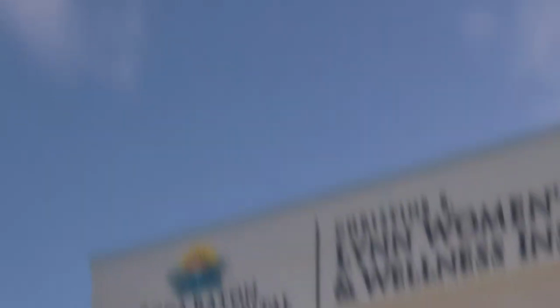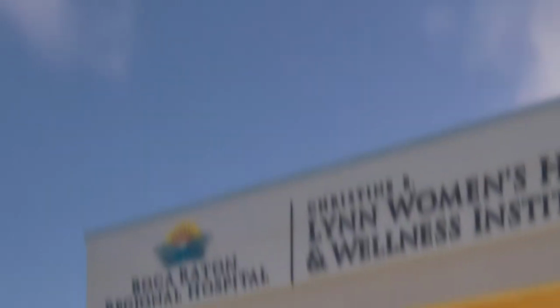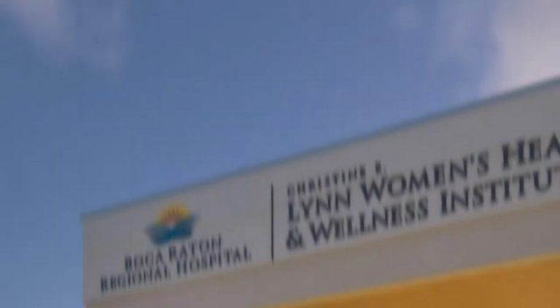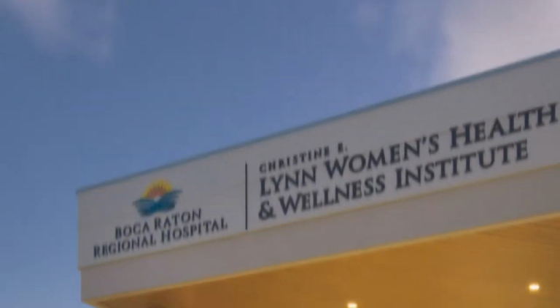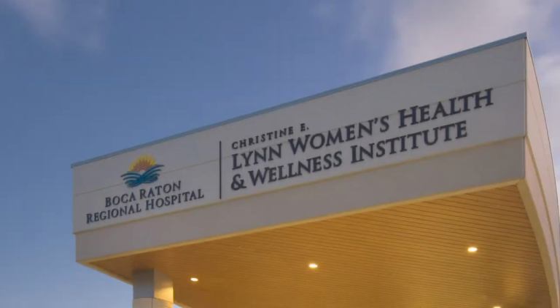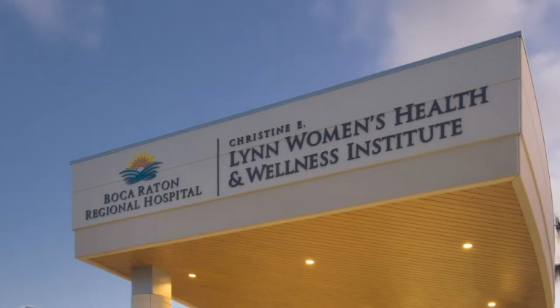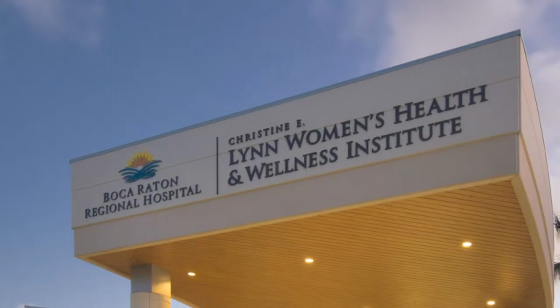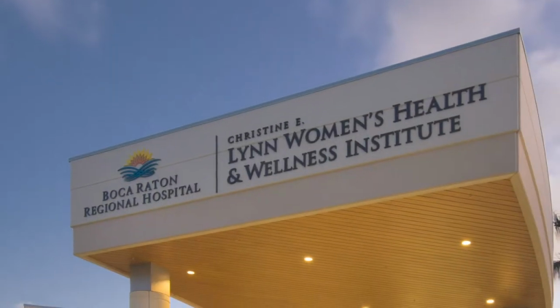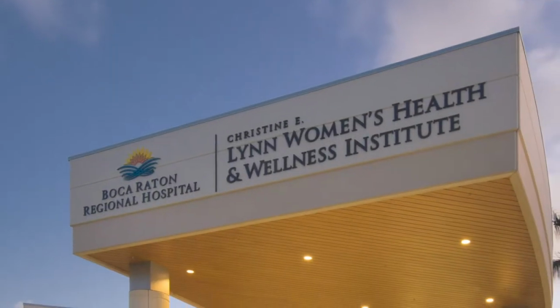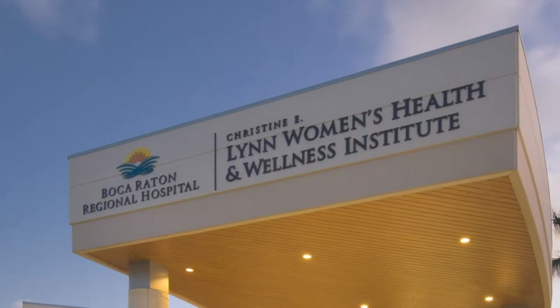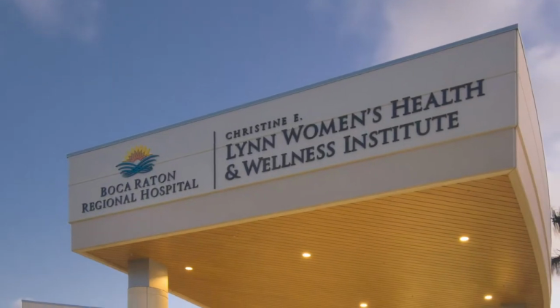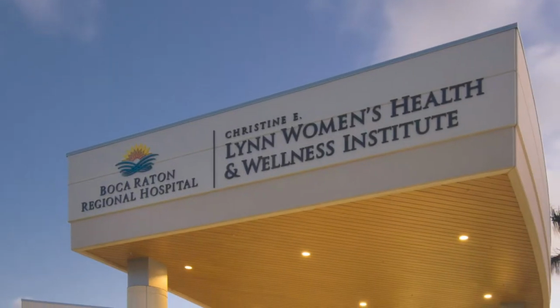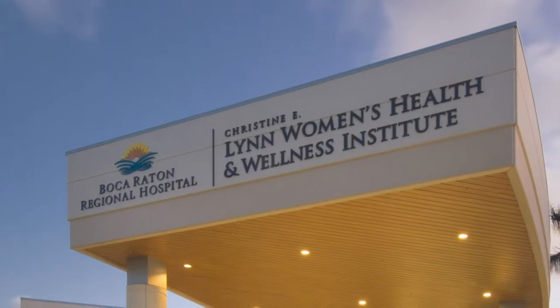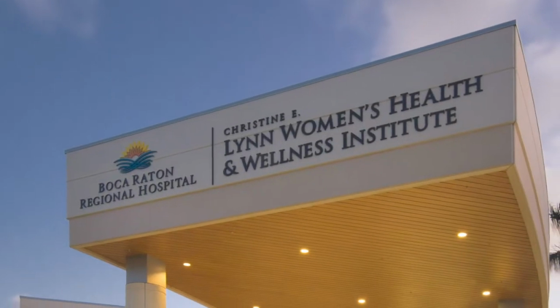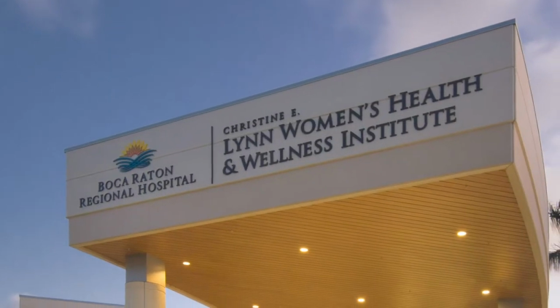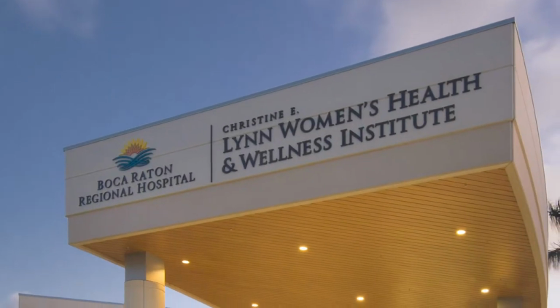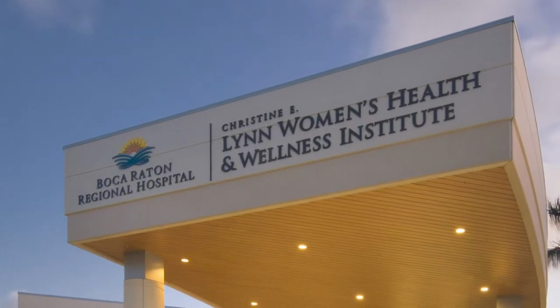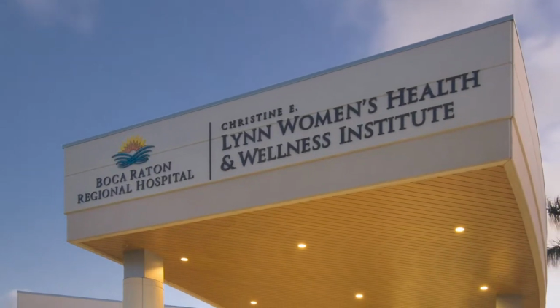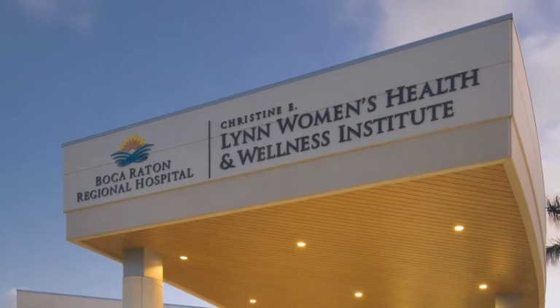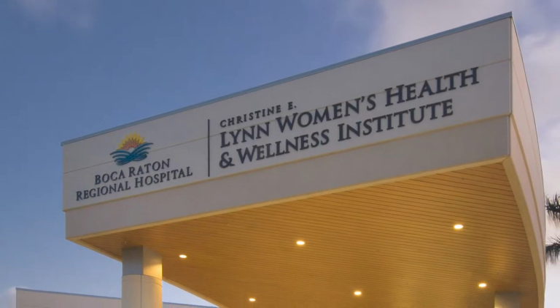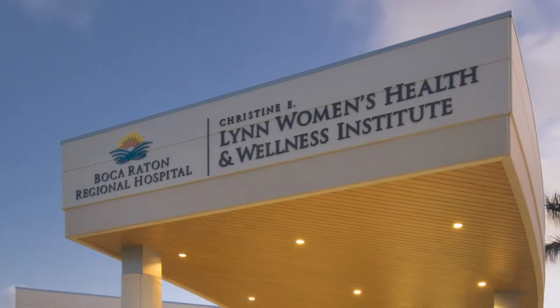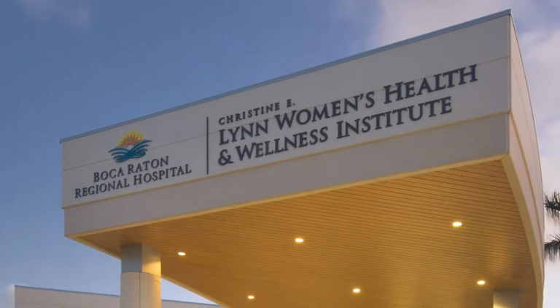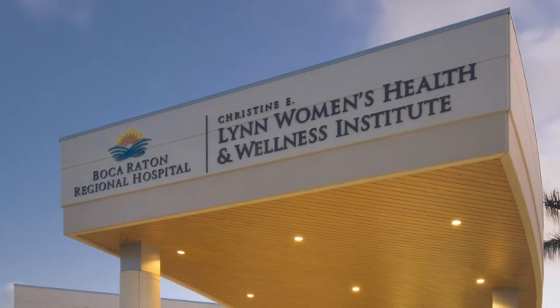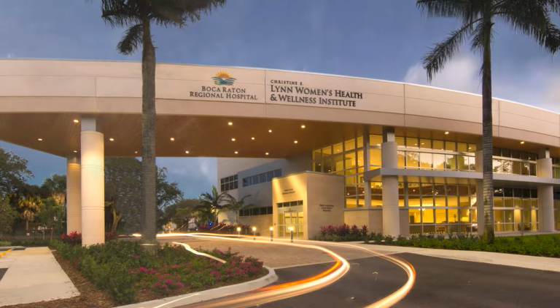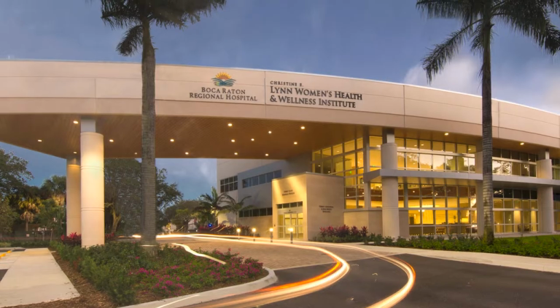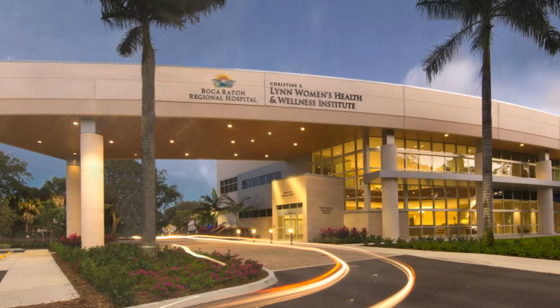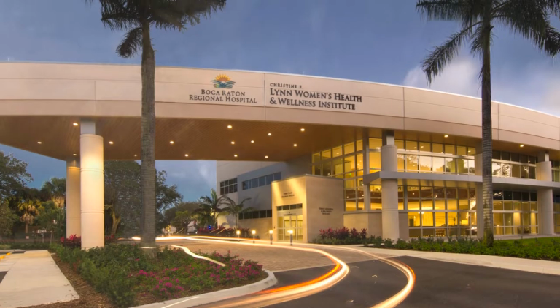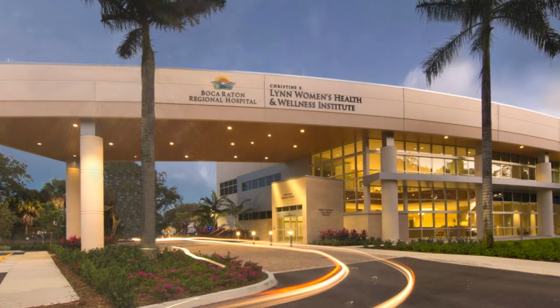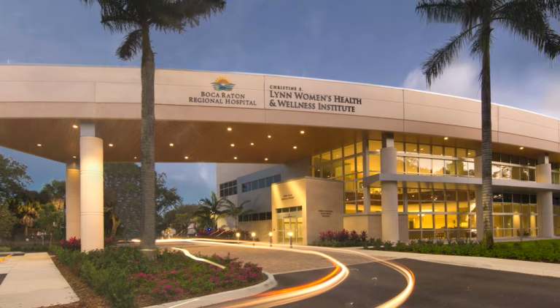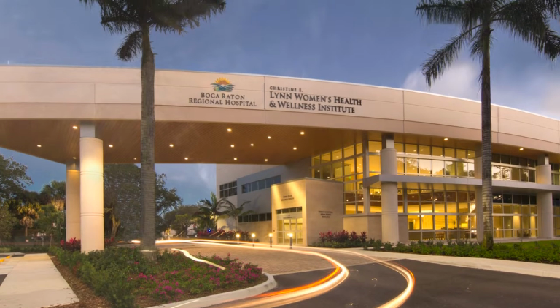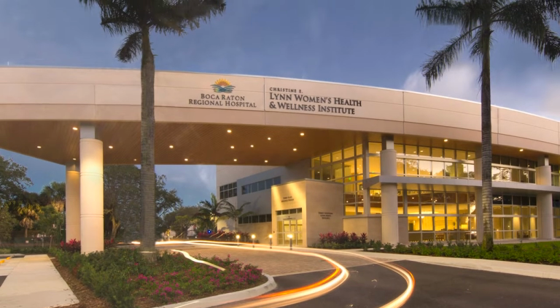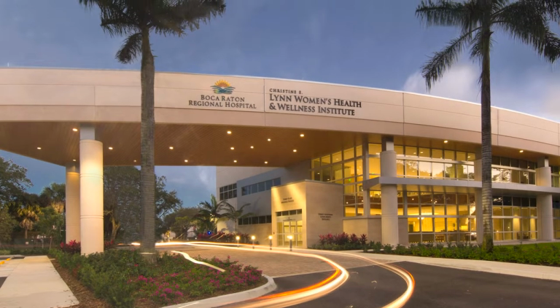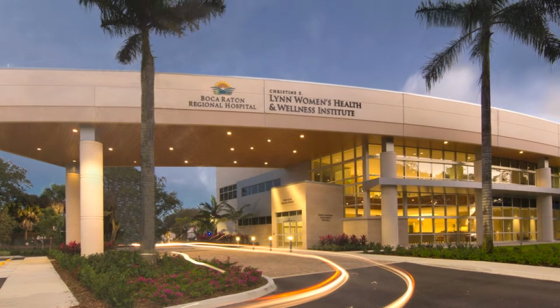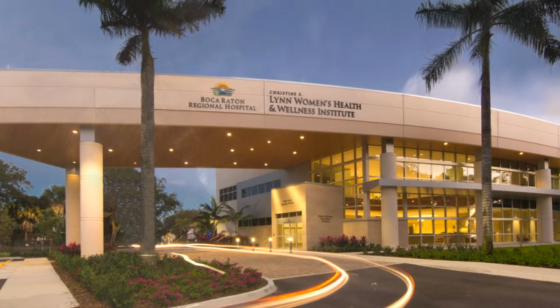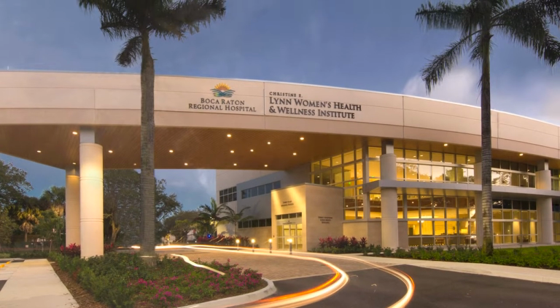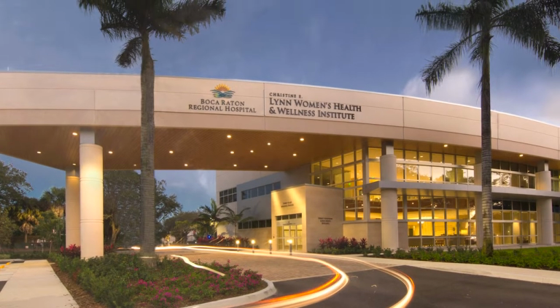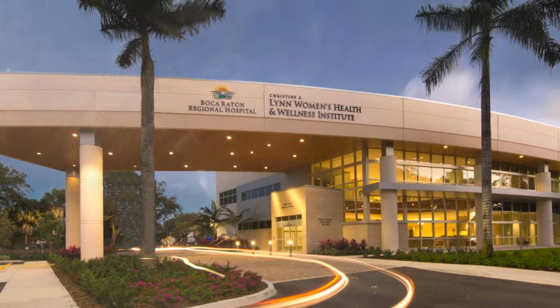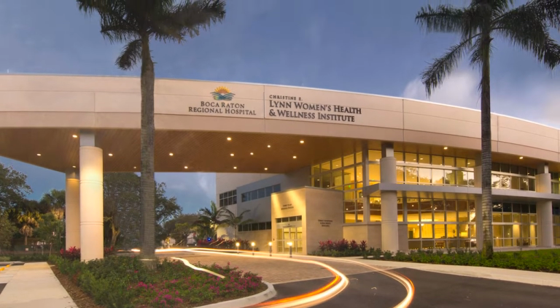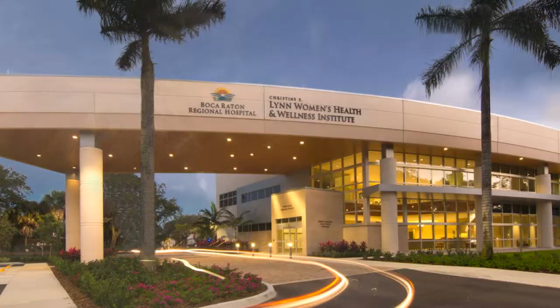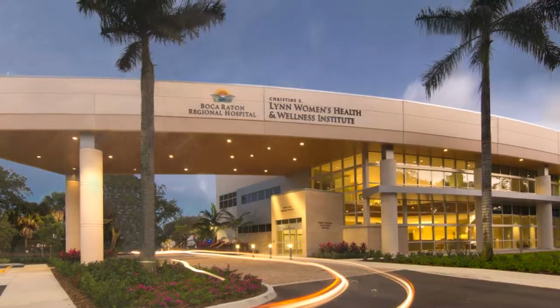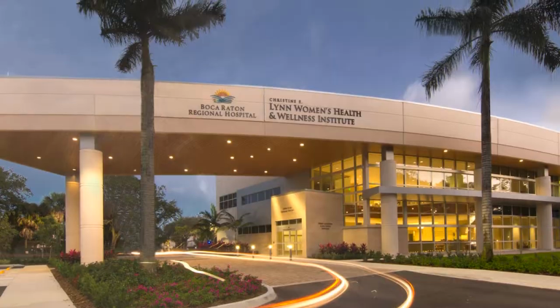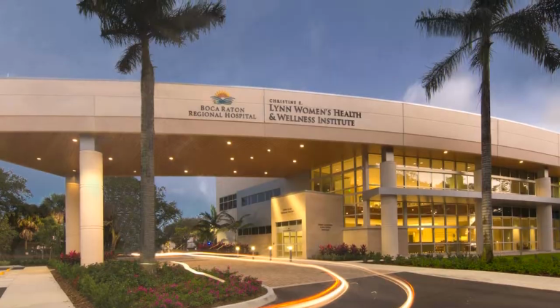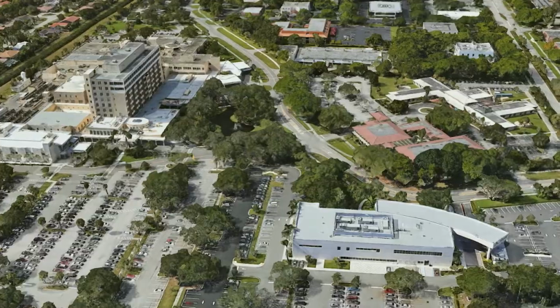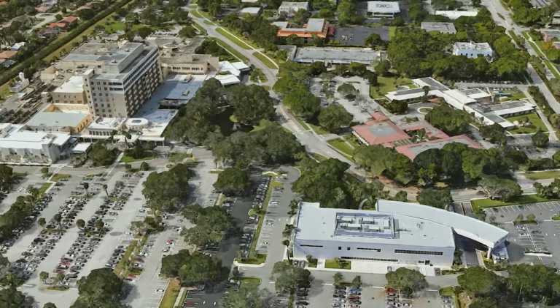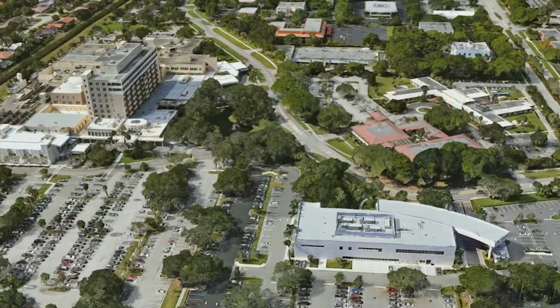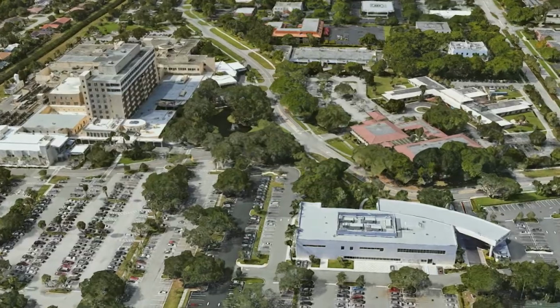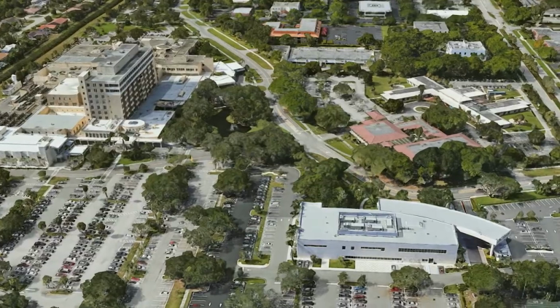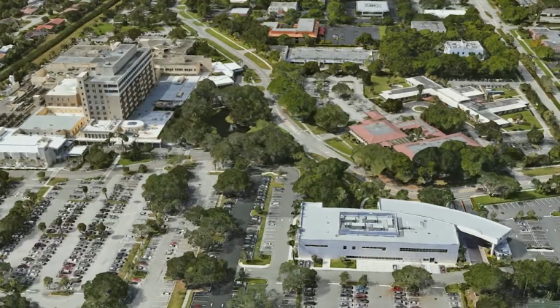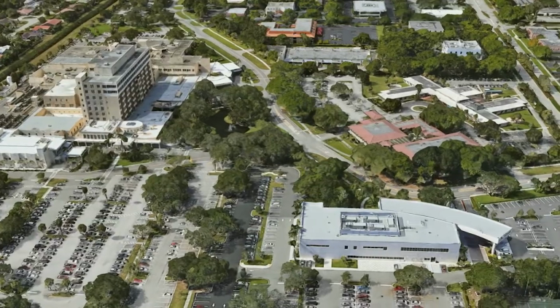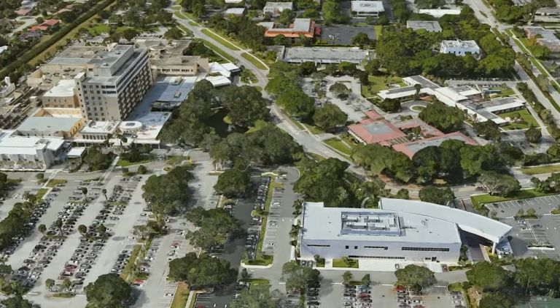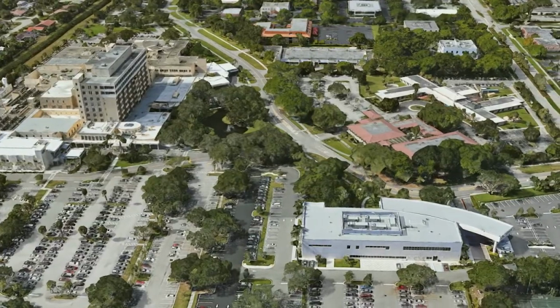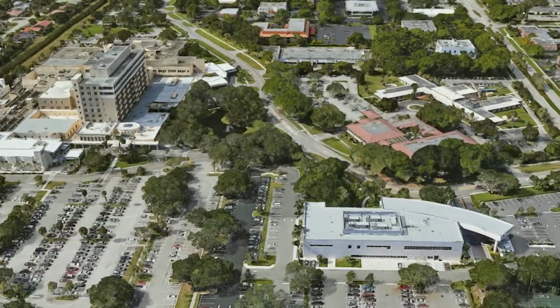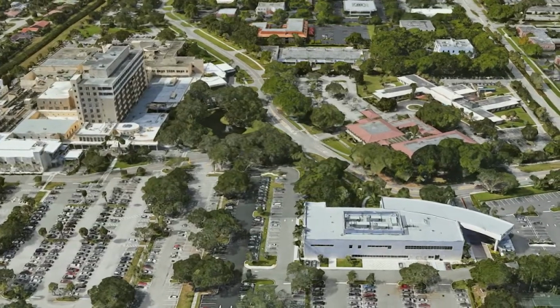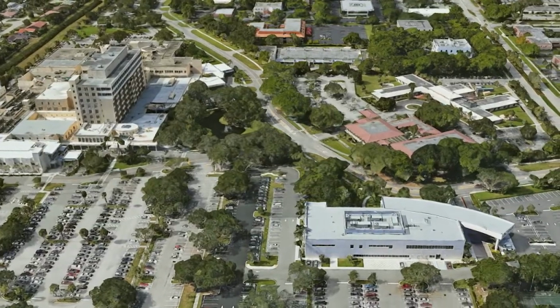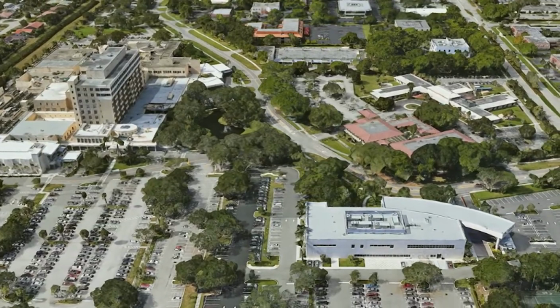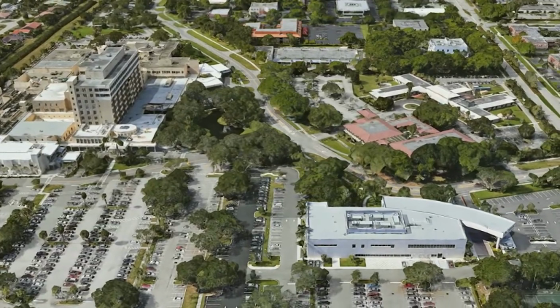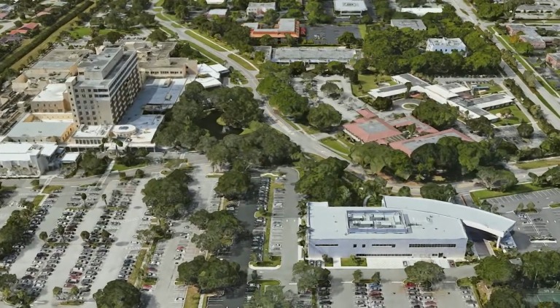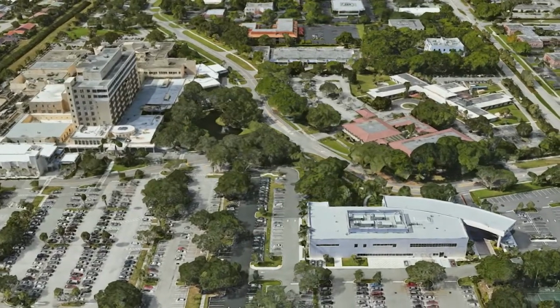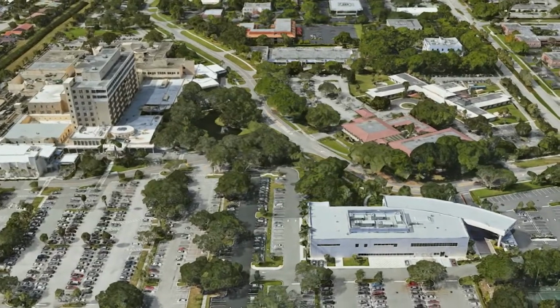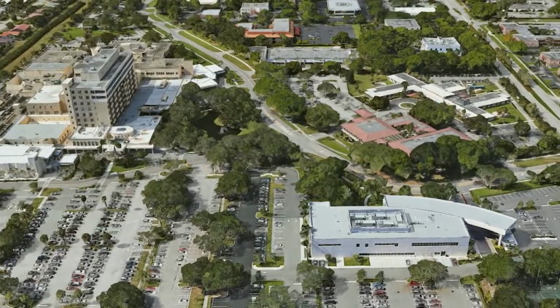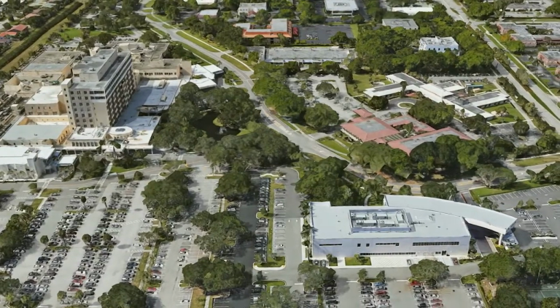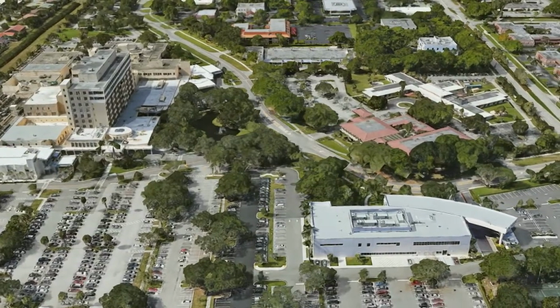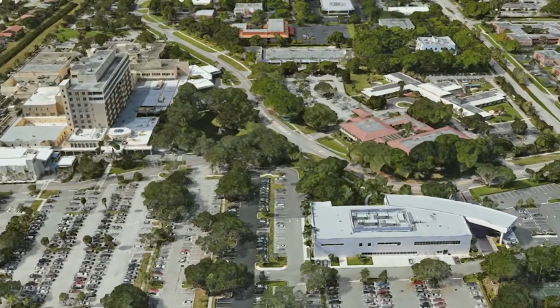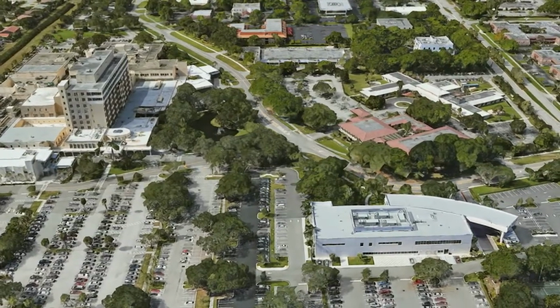Boca Raton Regional Hospital is a 400-bed, not-for-profit health care organization located in Boca Raton, Florida.